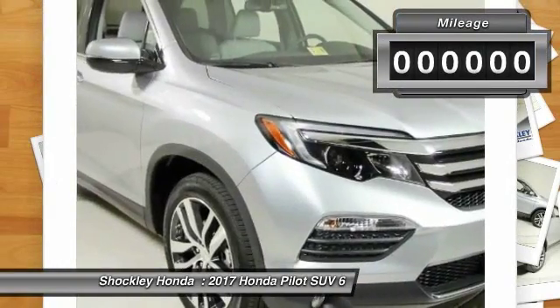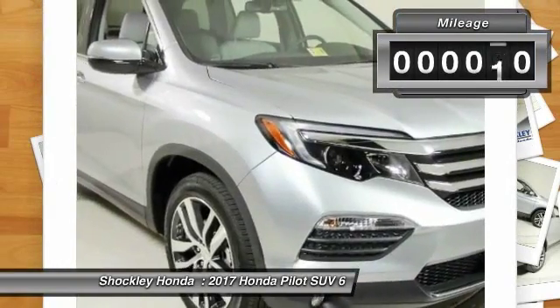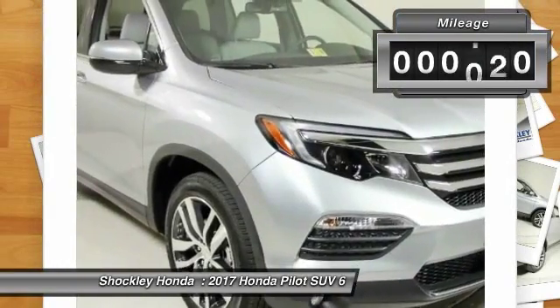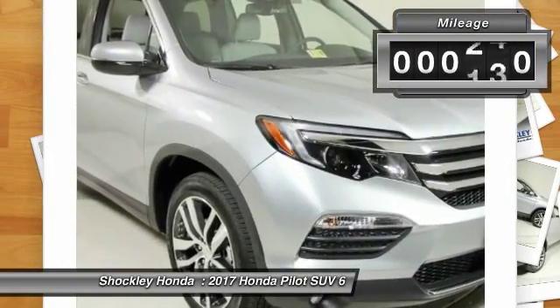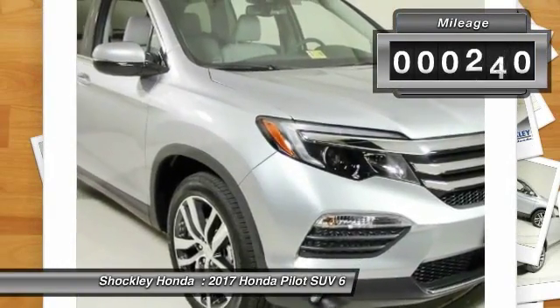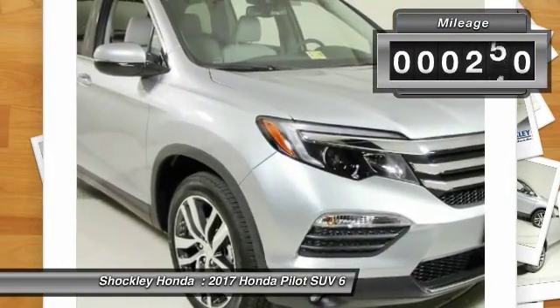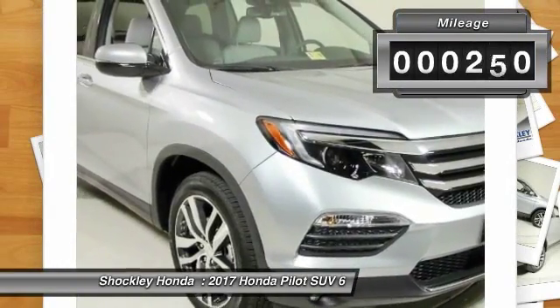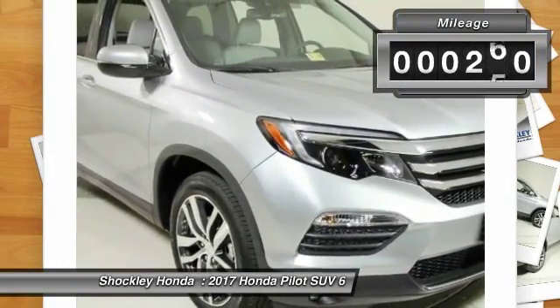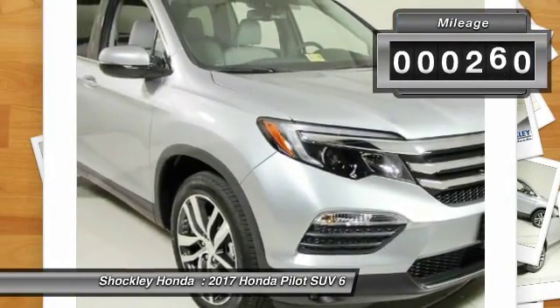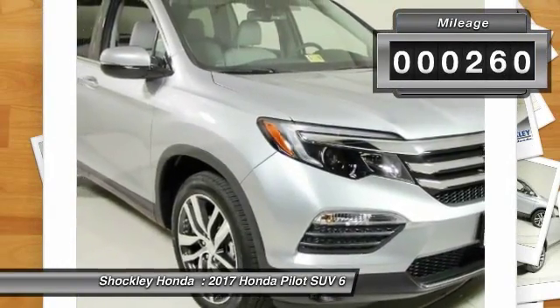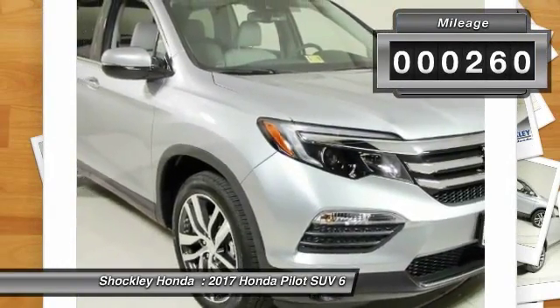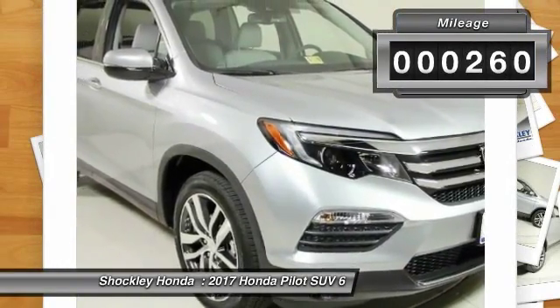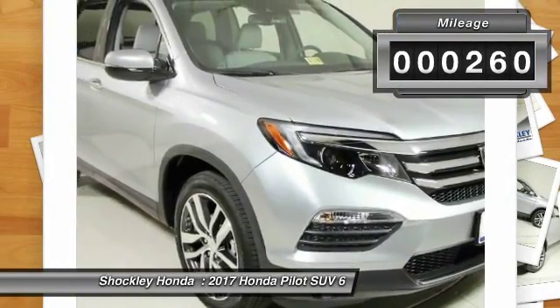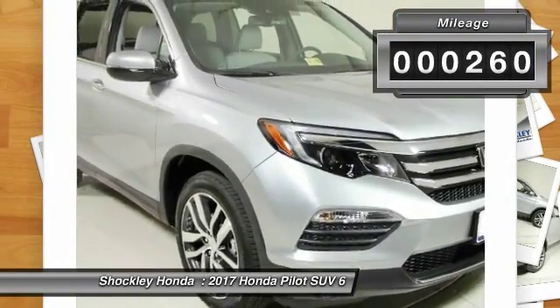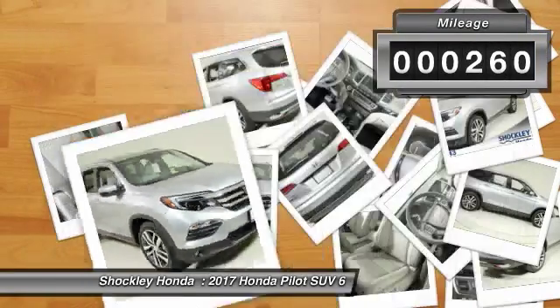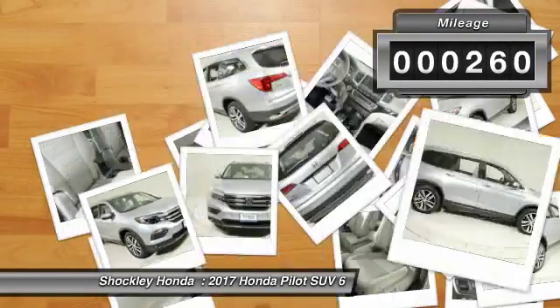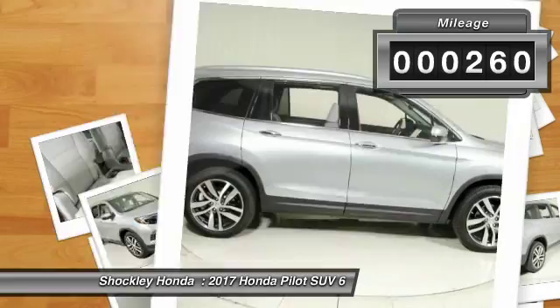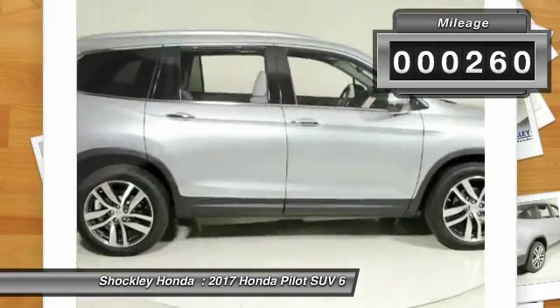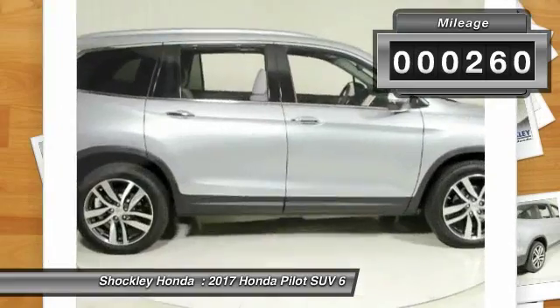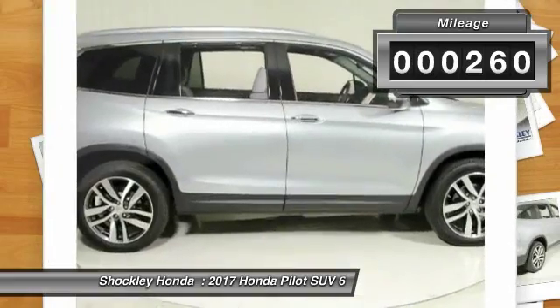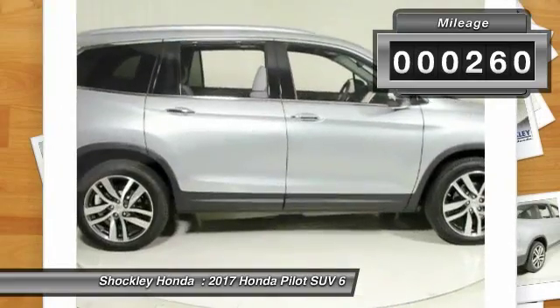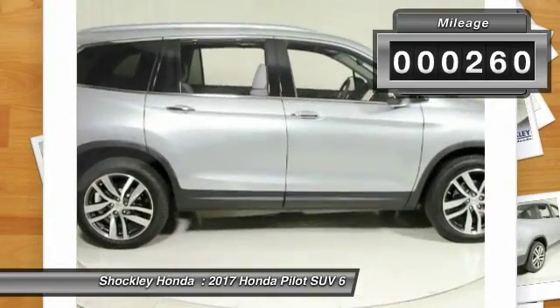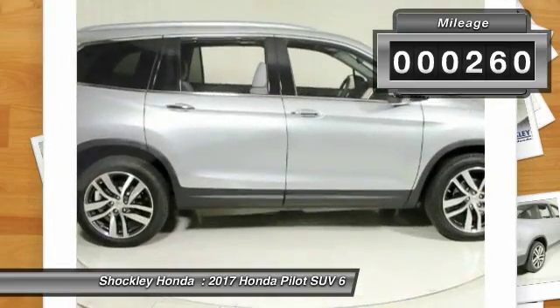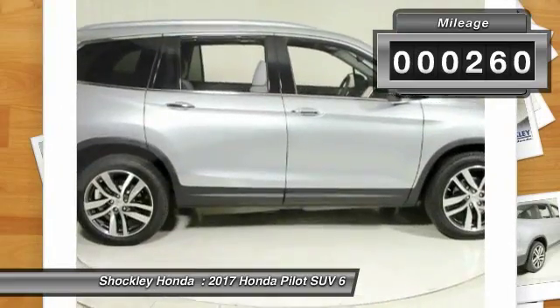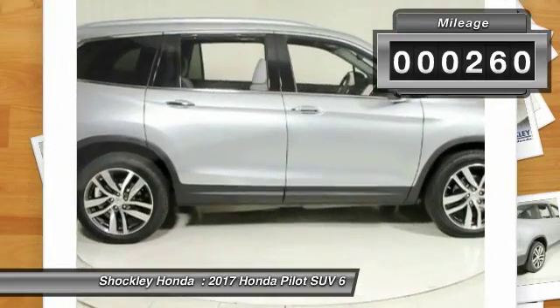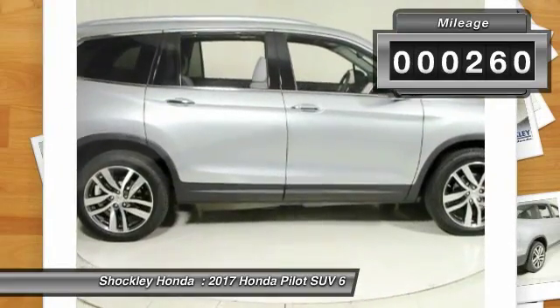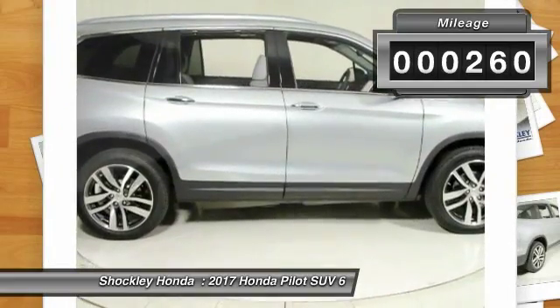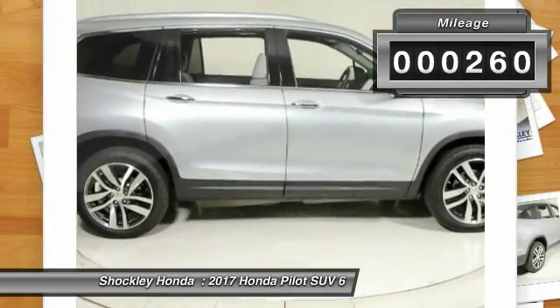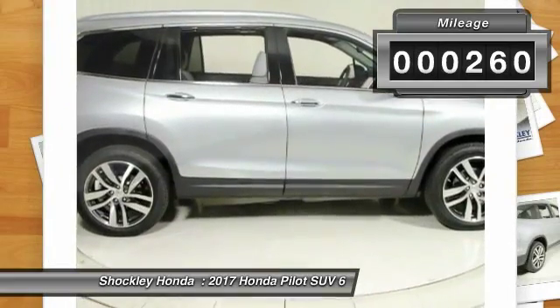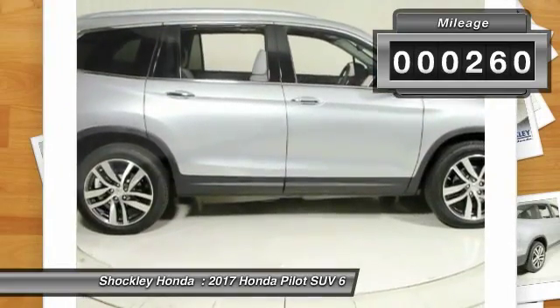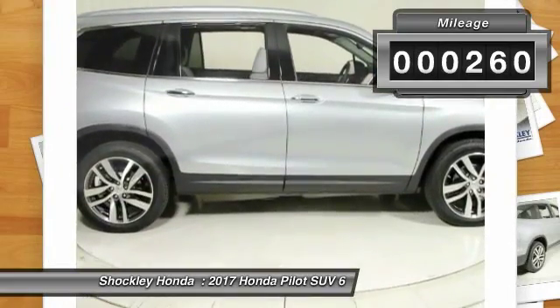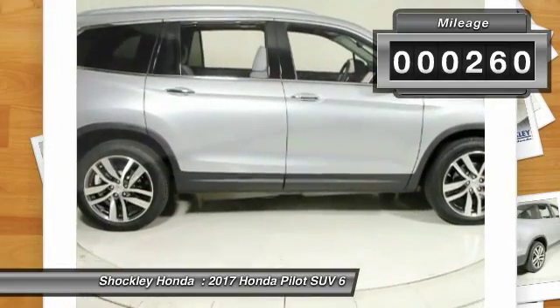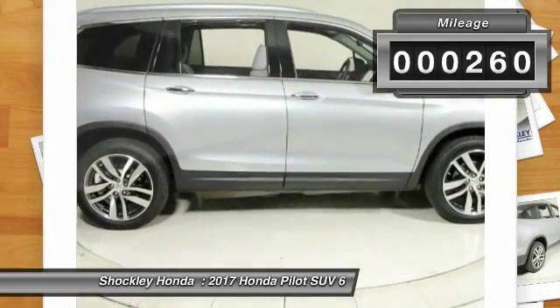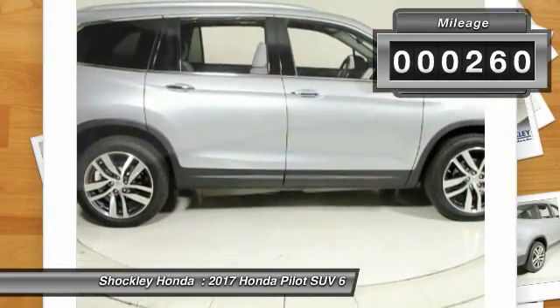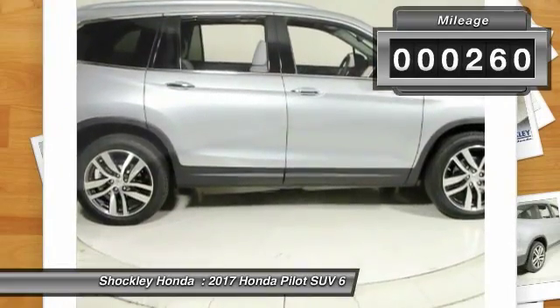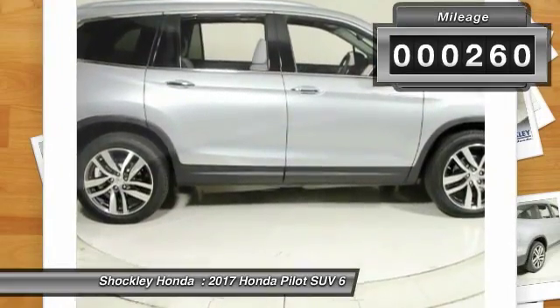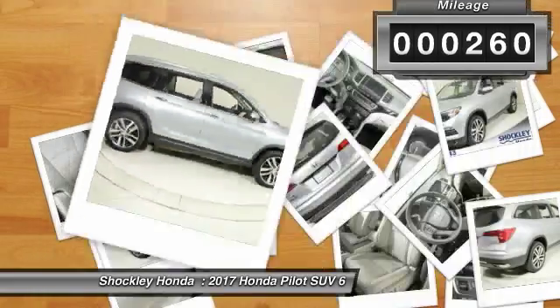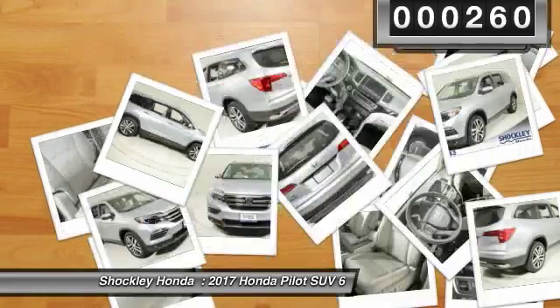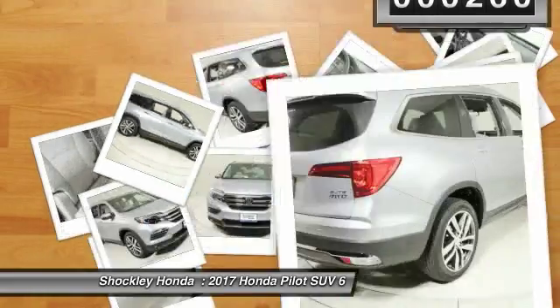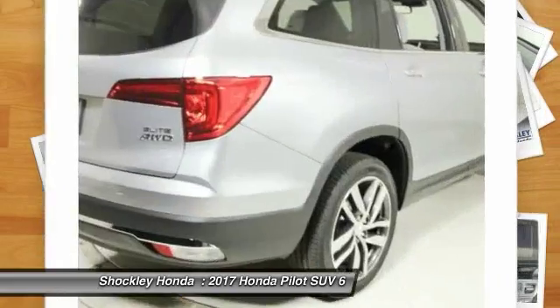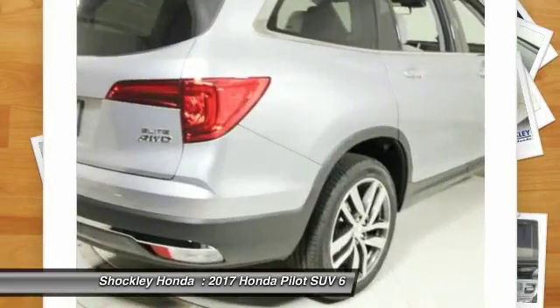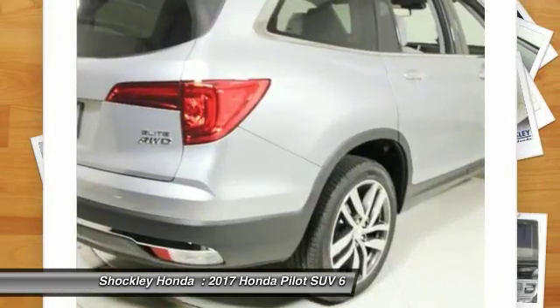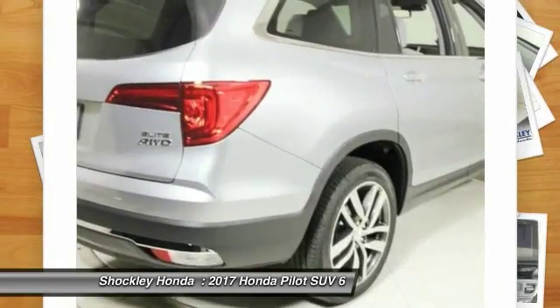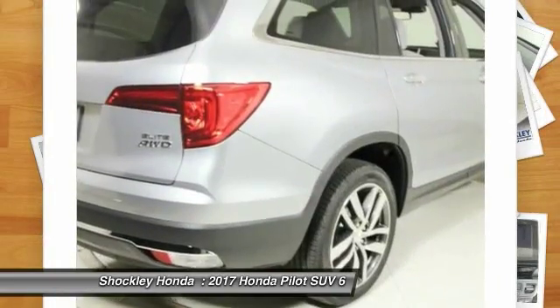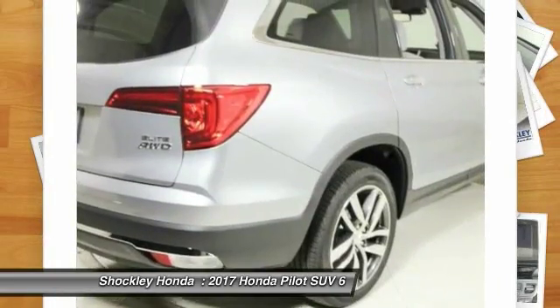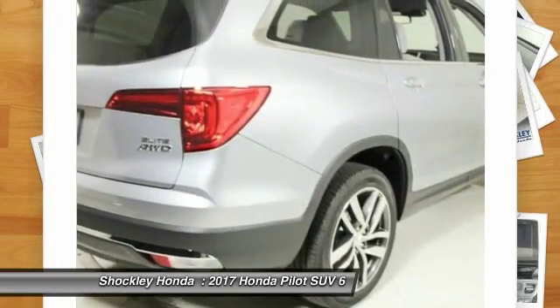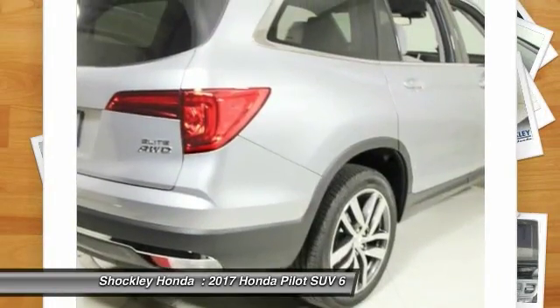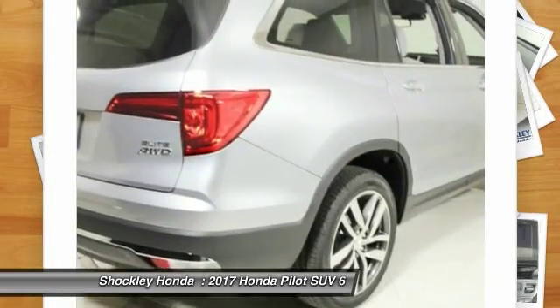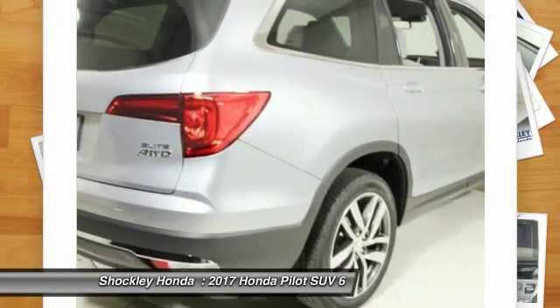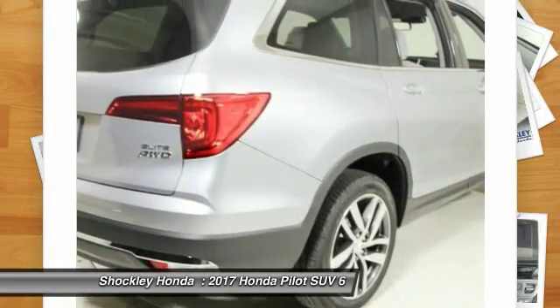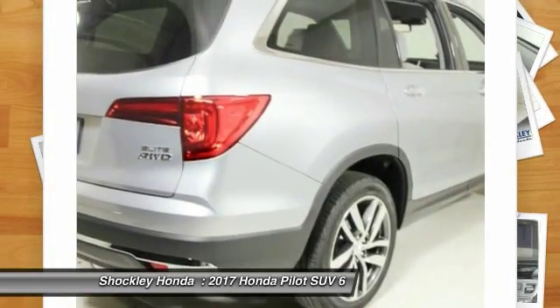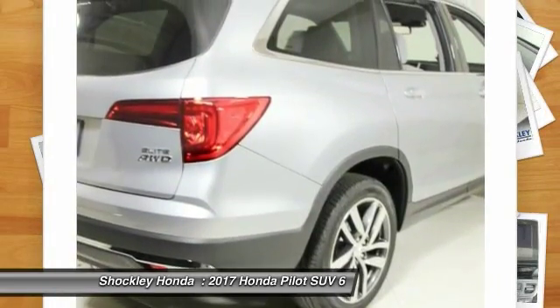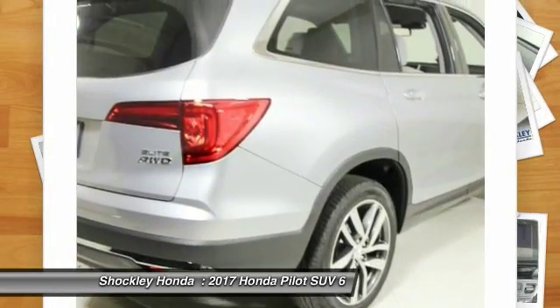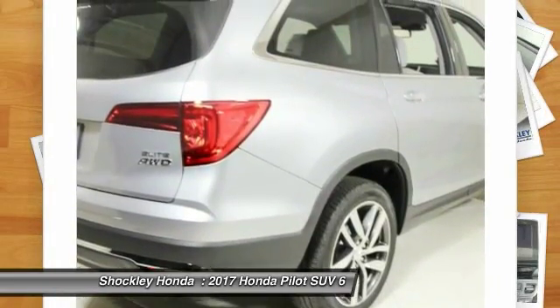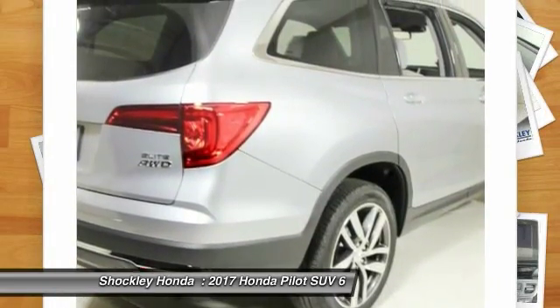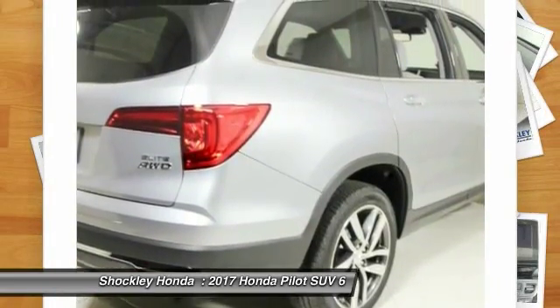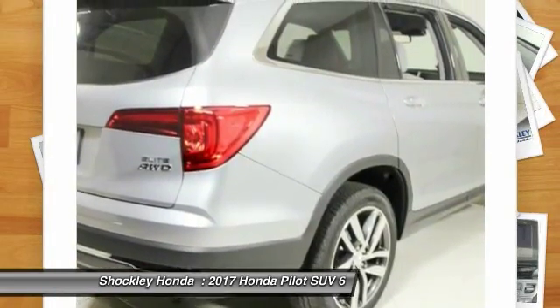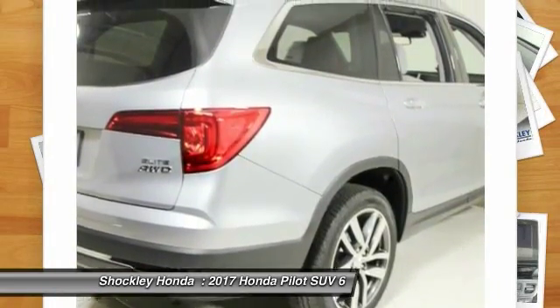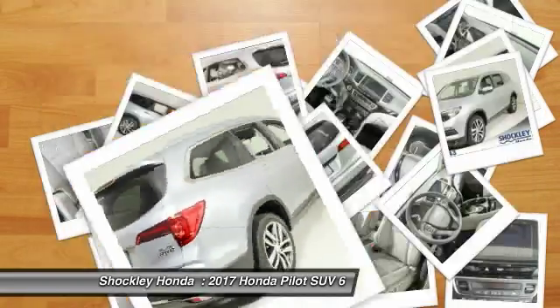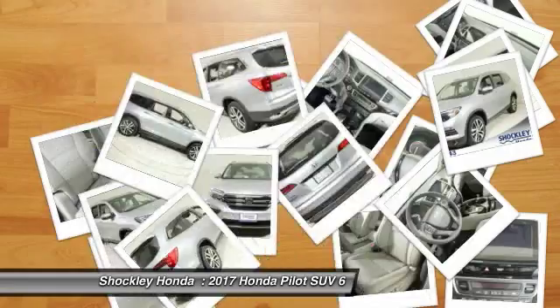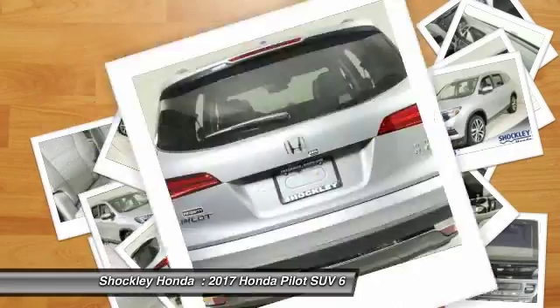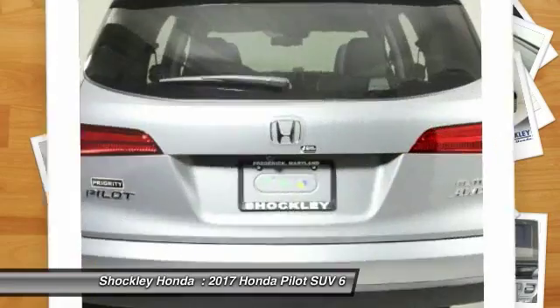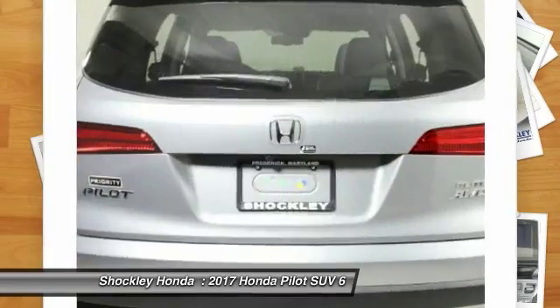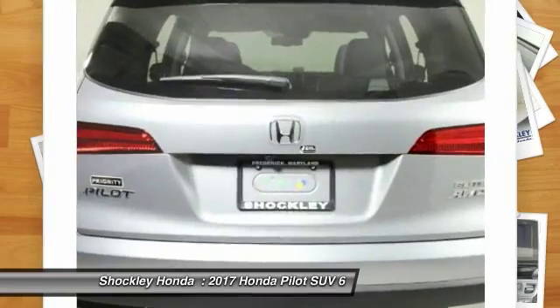This vehicle has less than 300 miles. Drive away with a great deal on this vehicle. Call or stop in today.